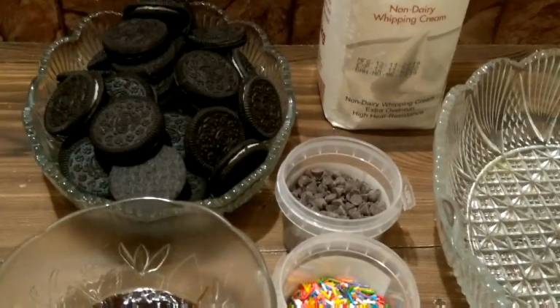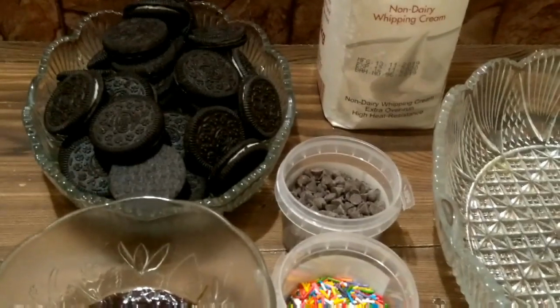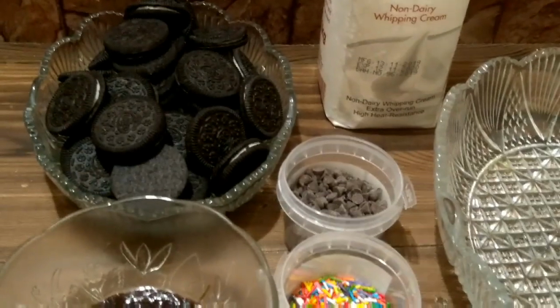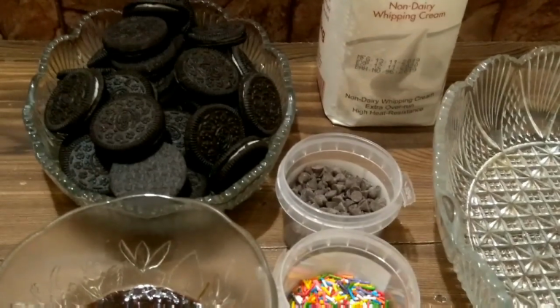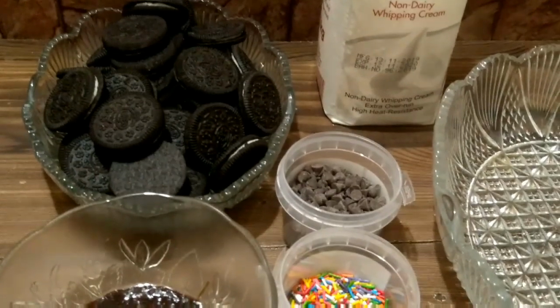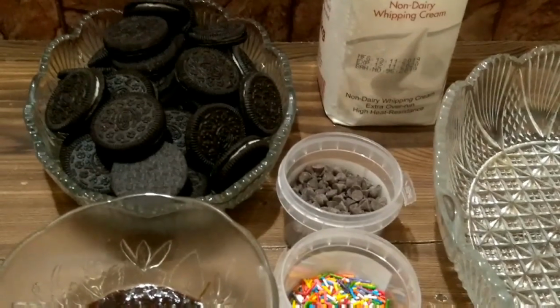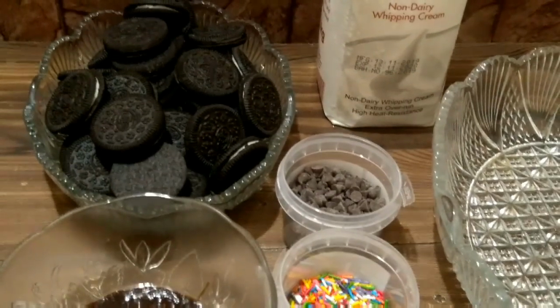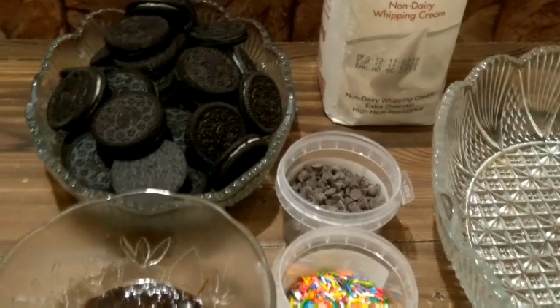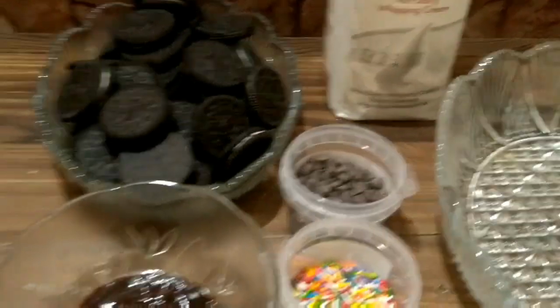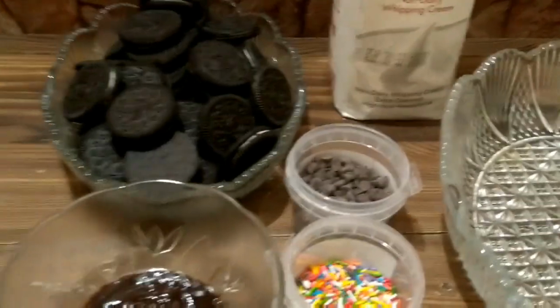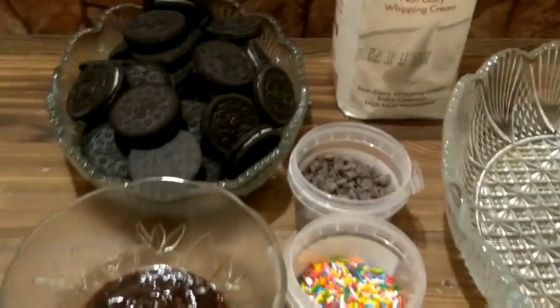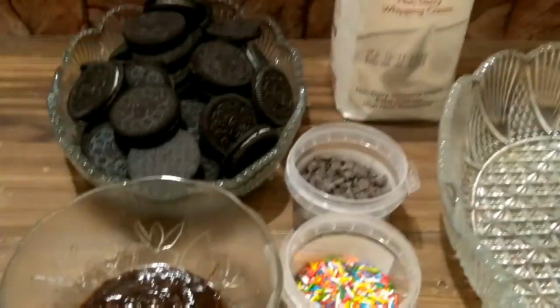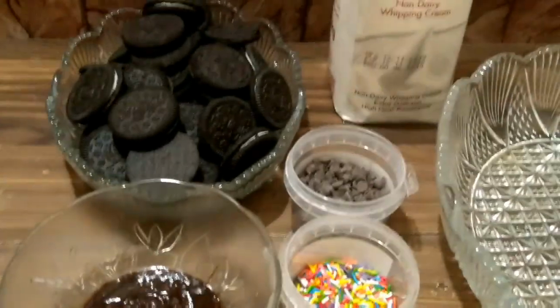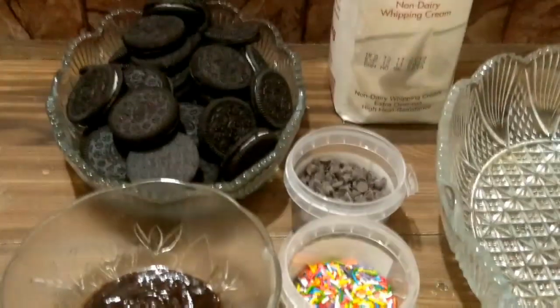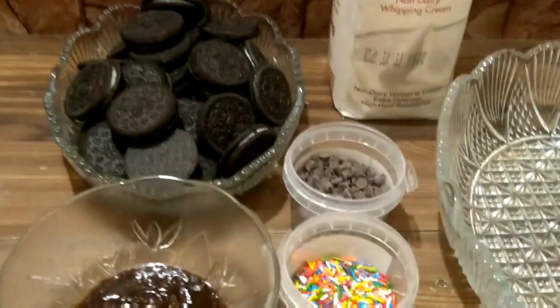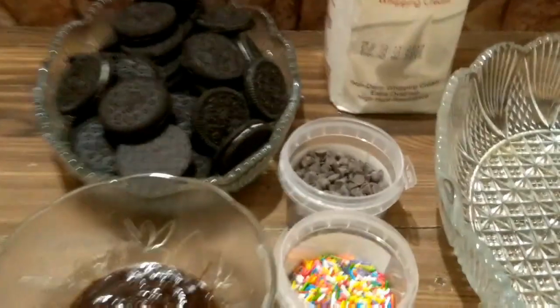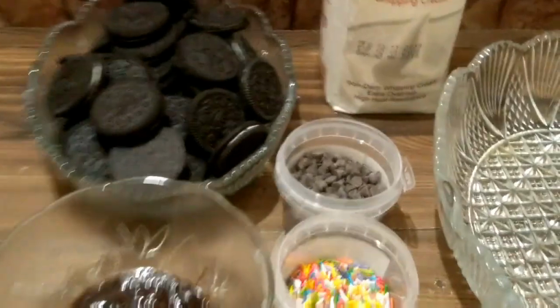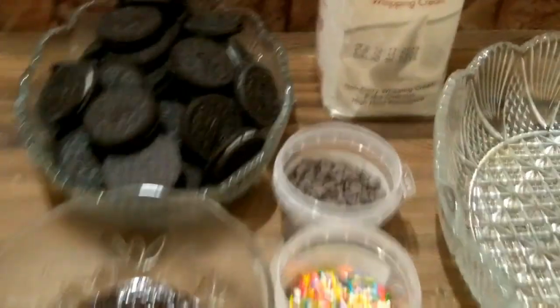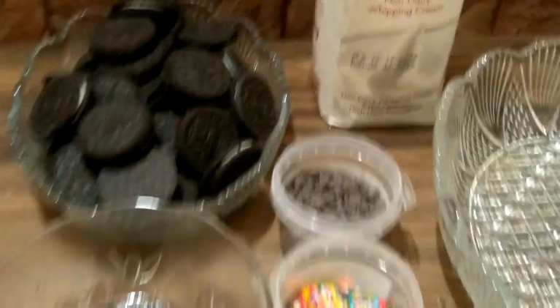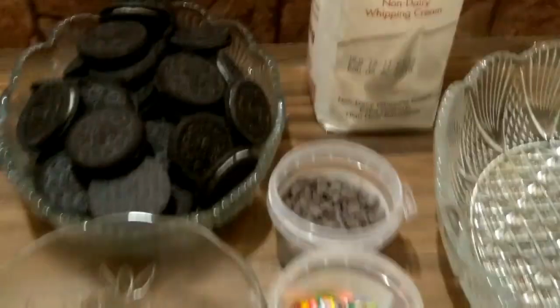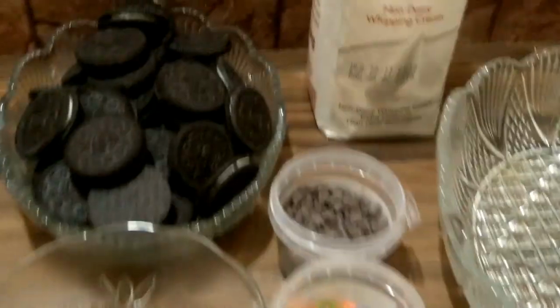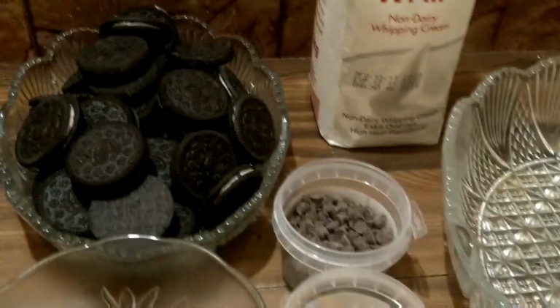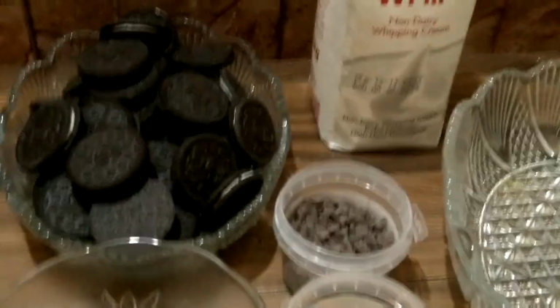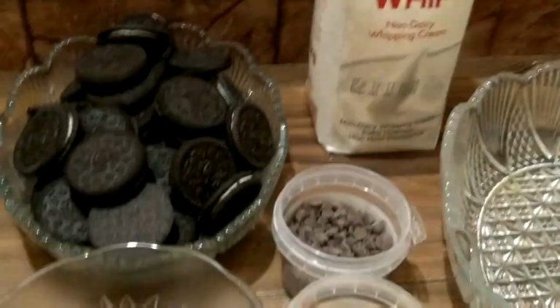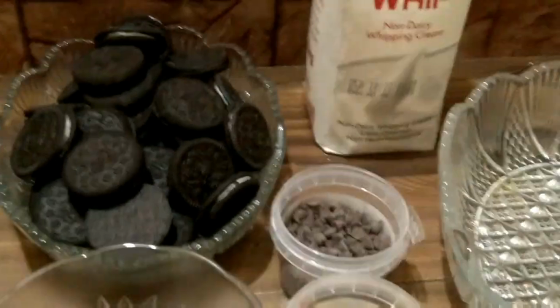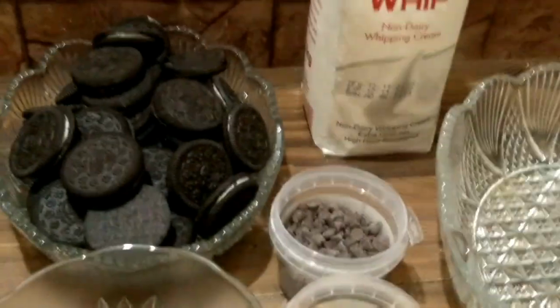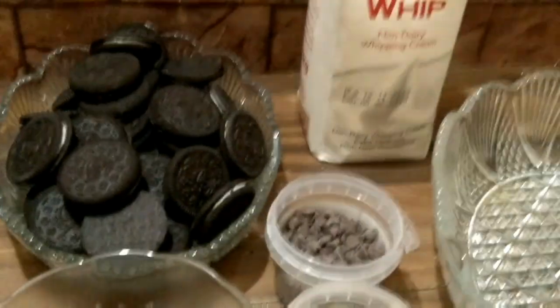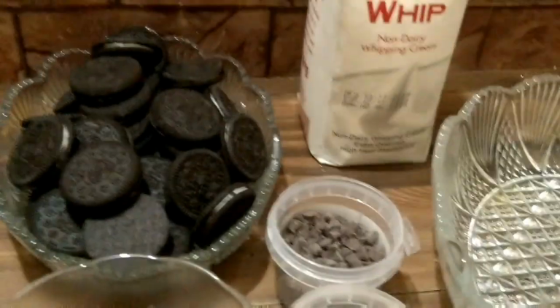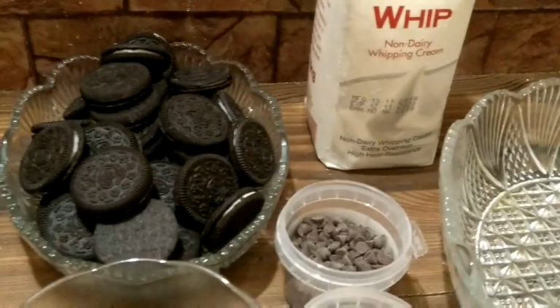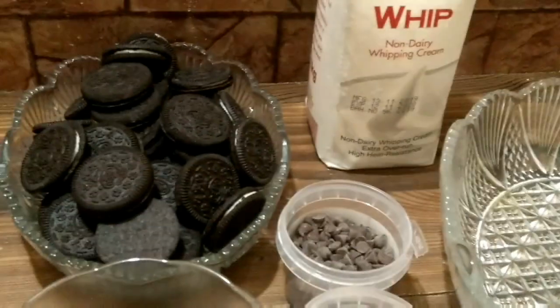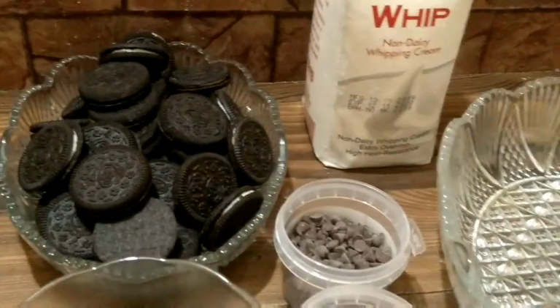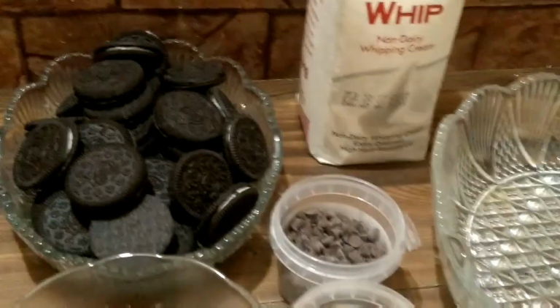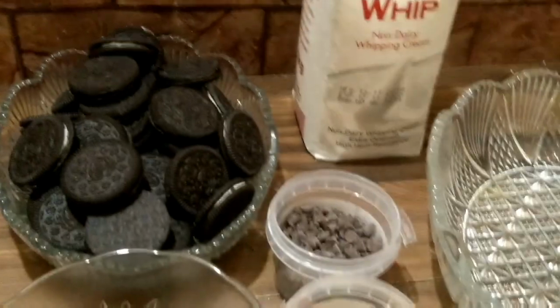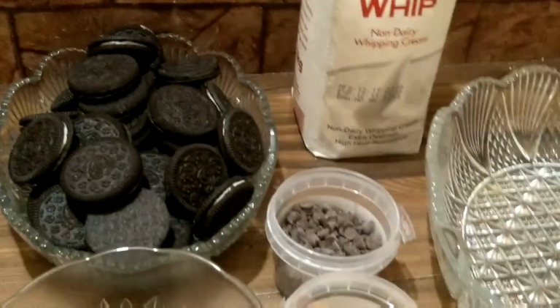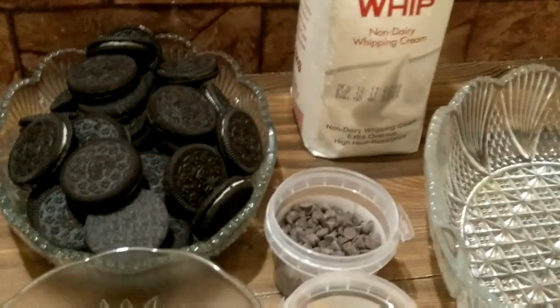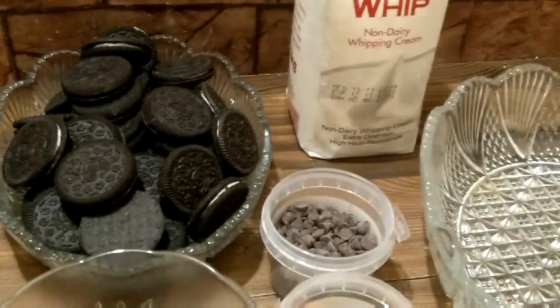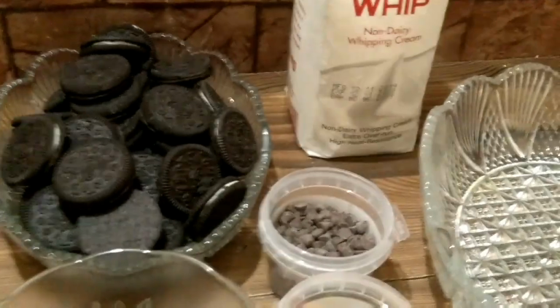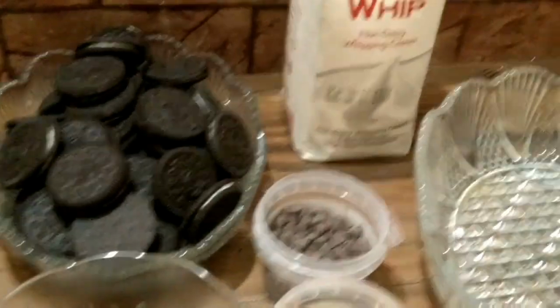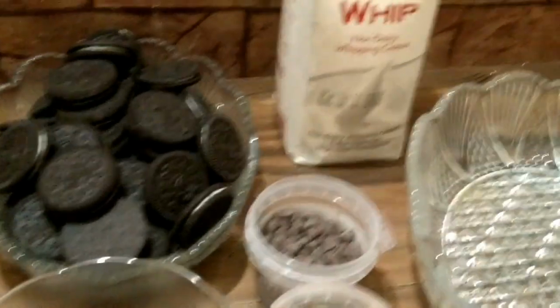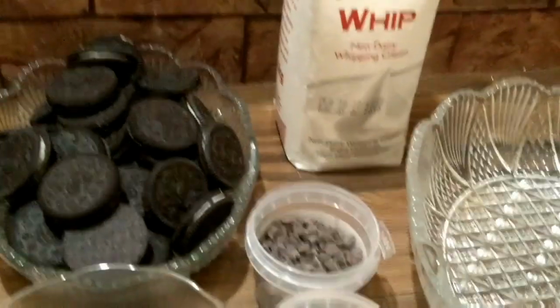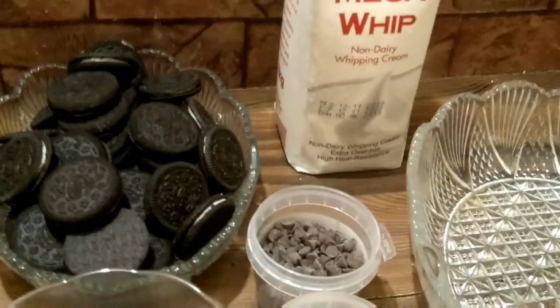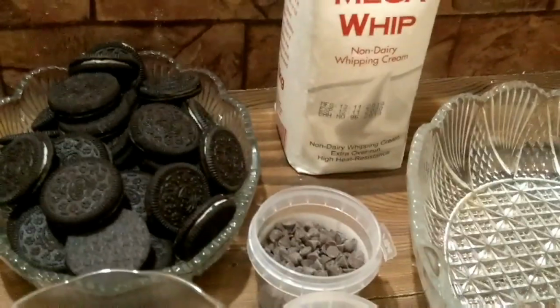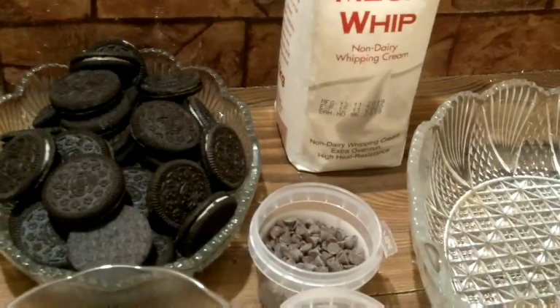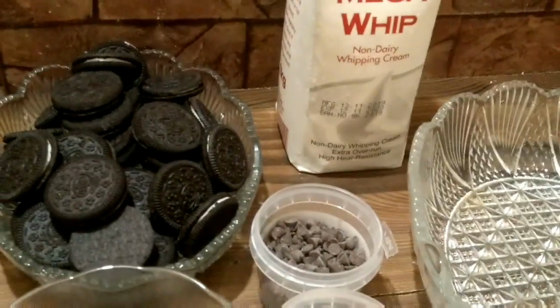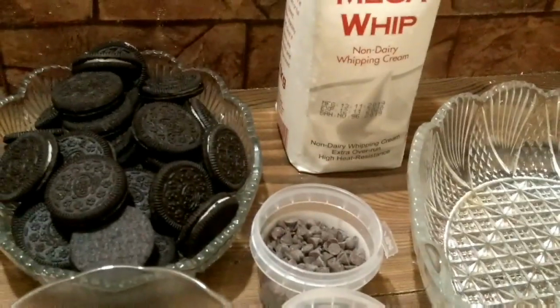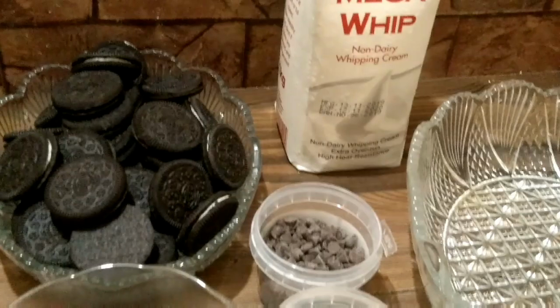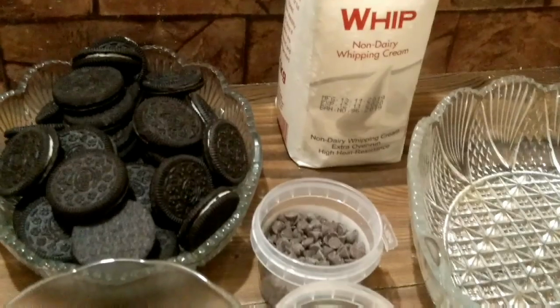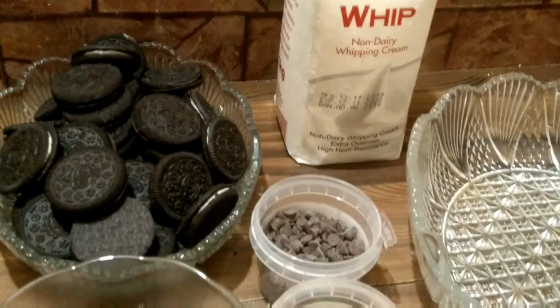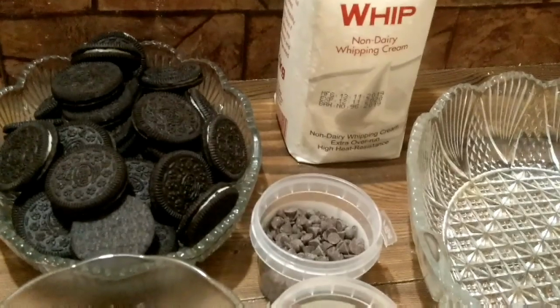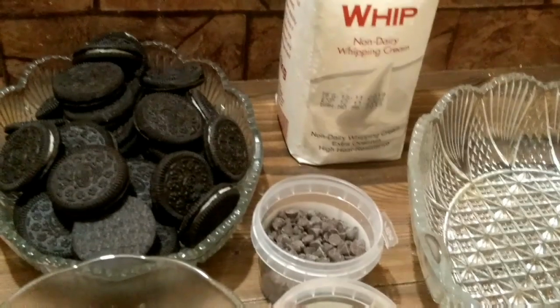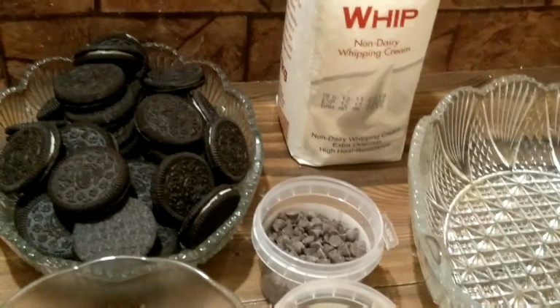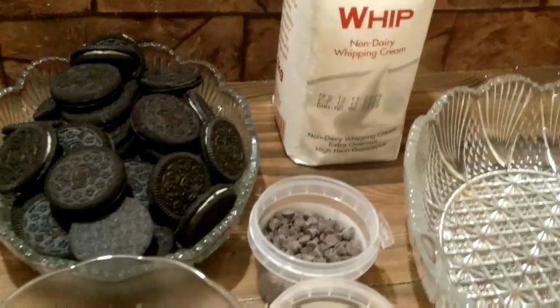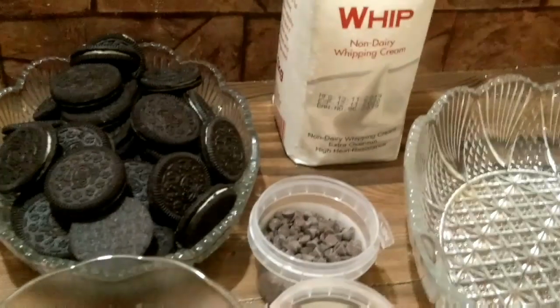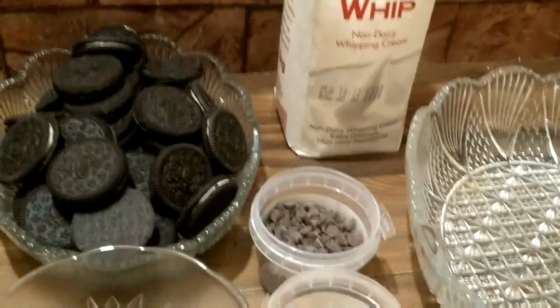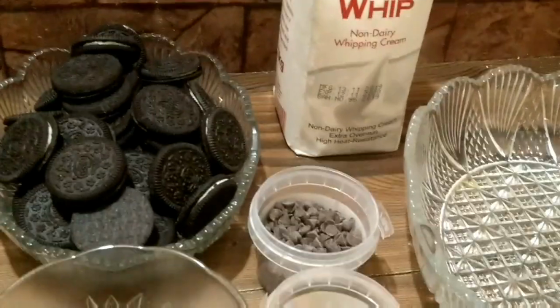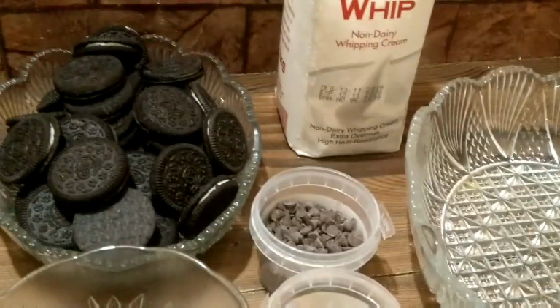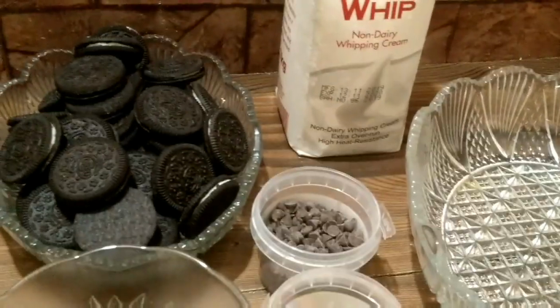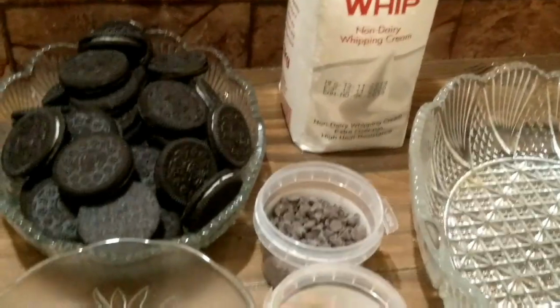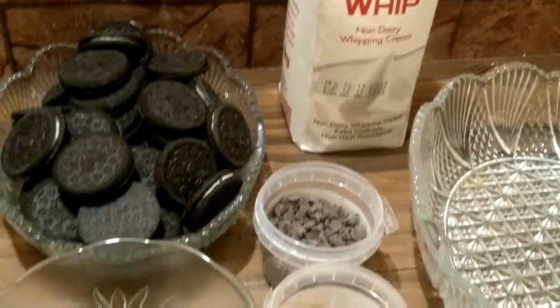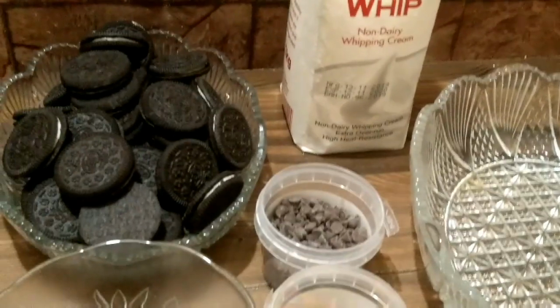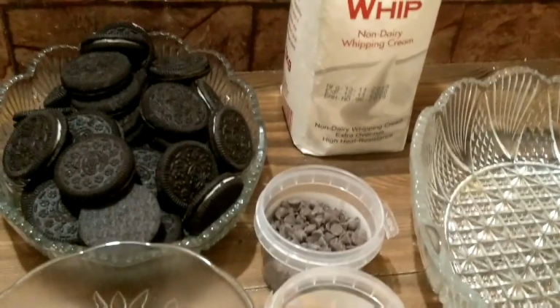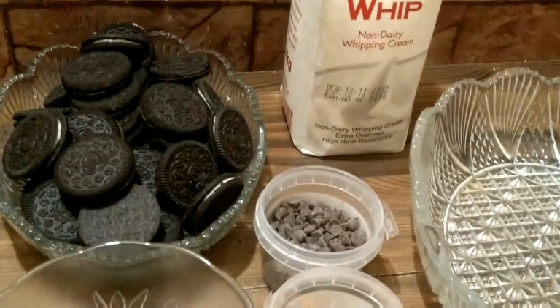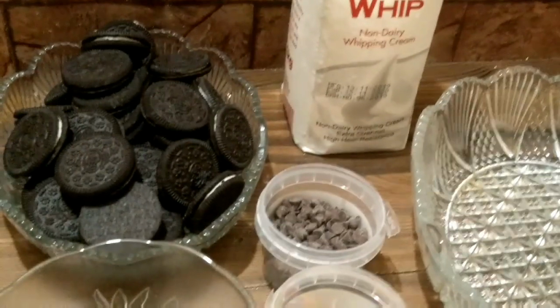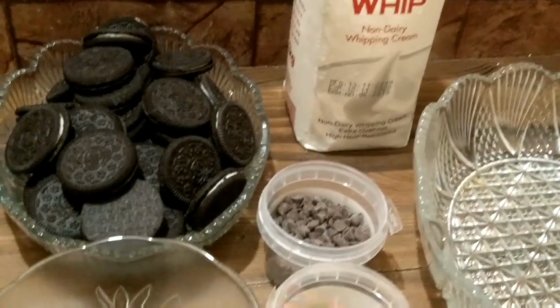Assalamualaikum viewers, hope you will be fine. Today we are making Oreo dessert.